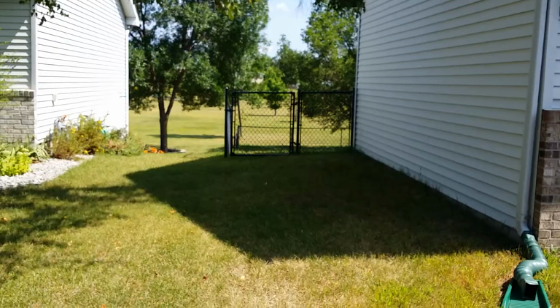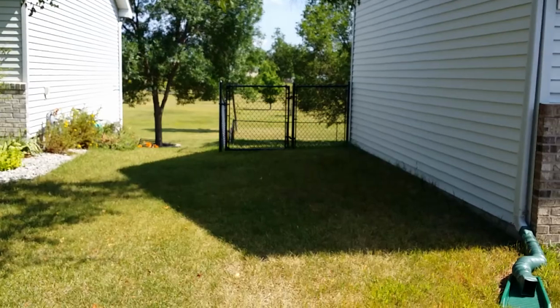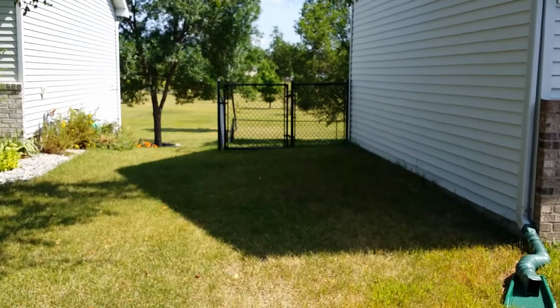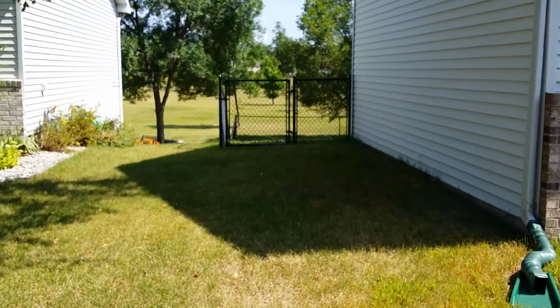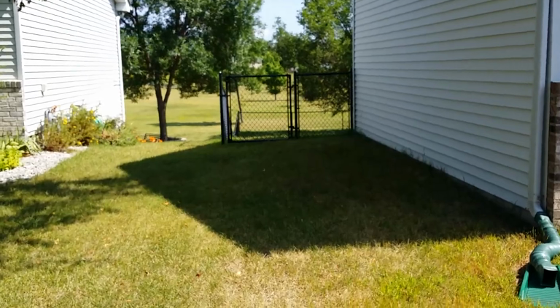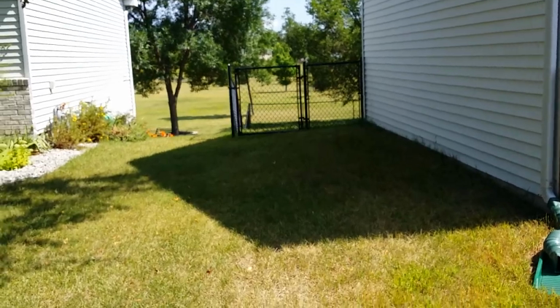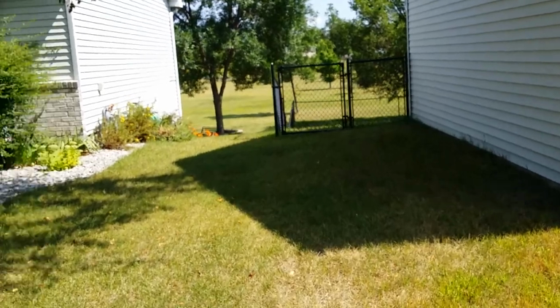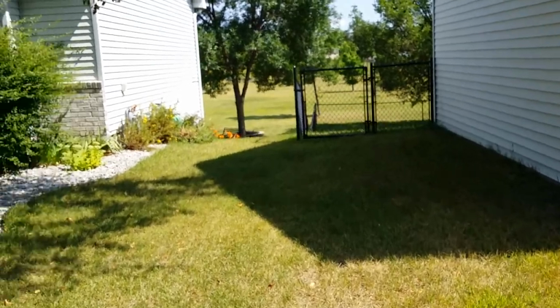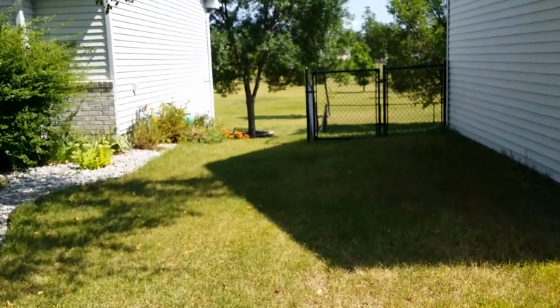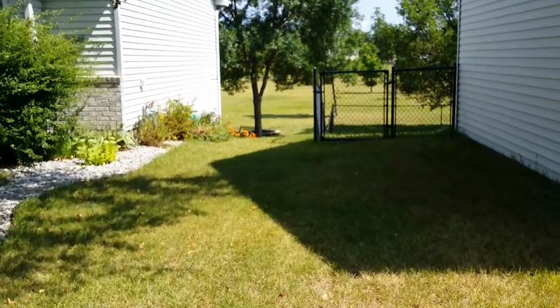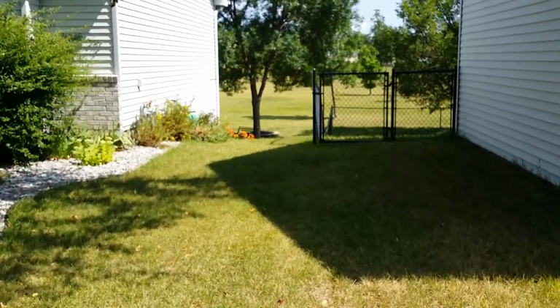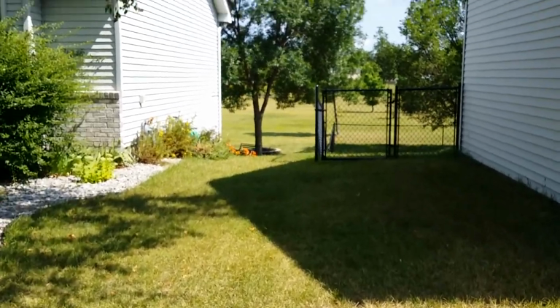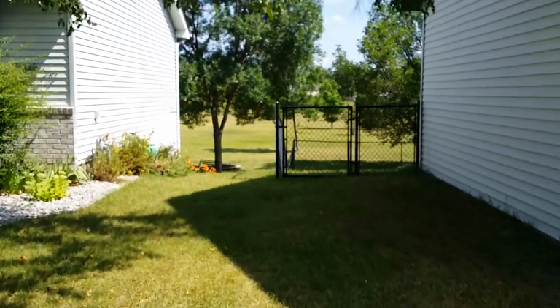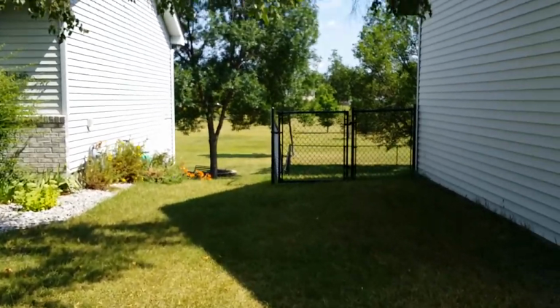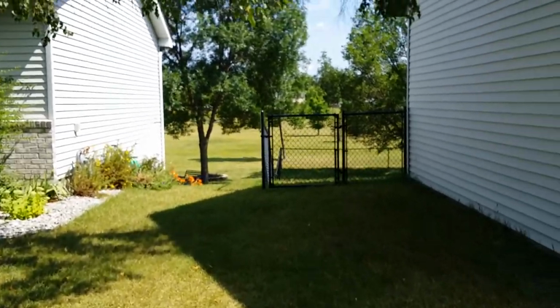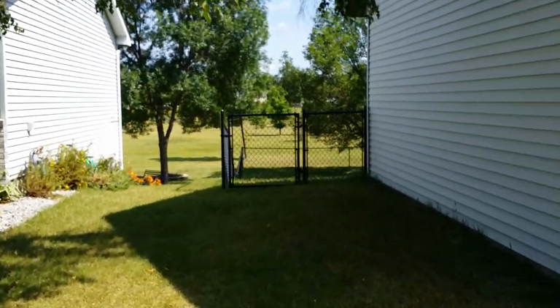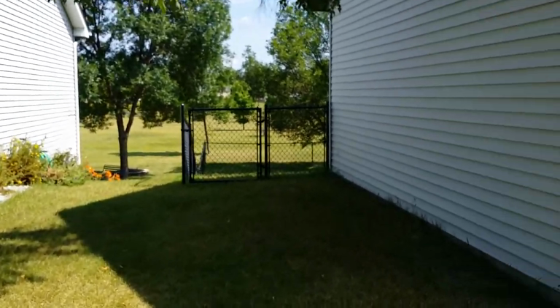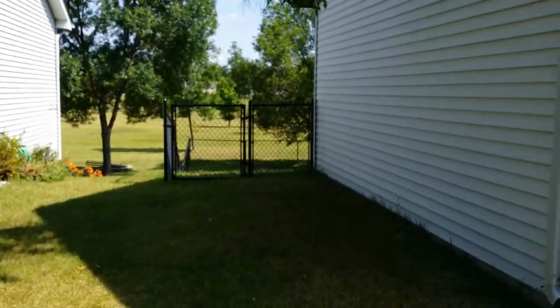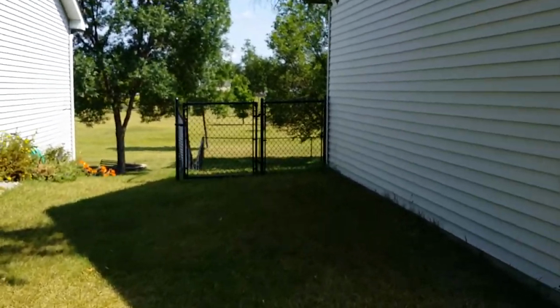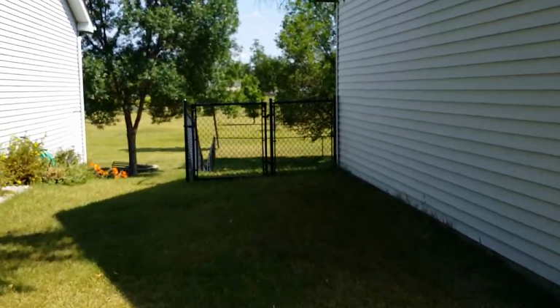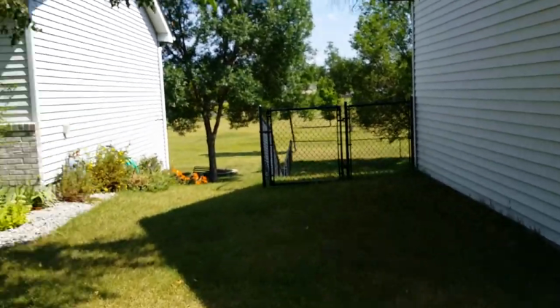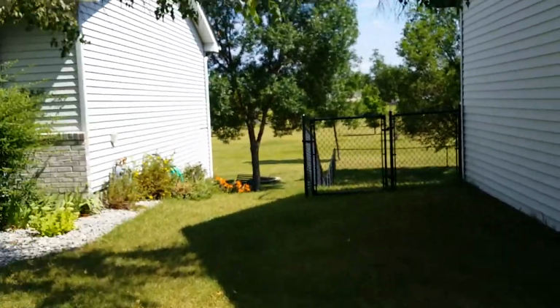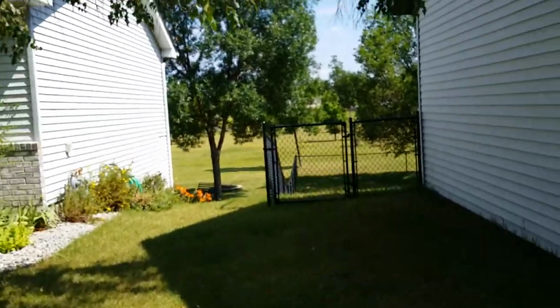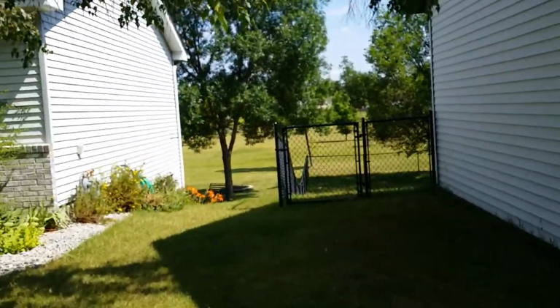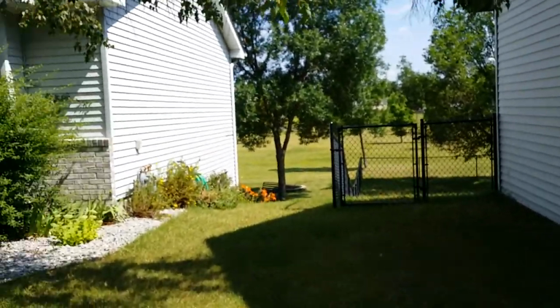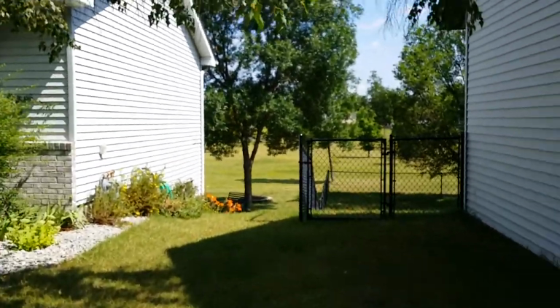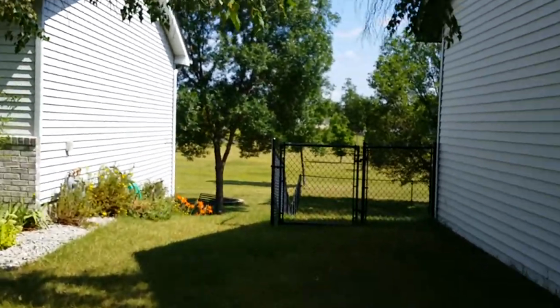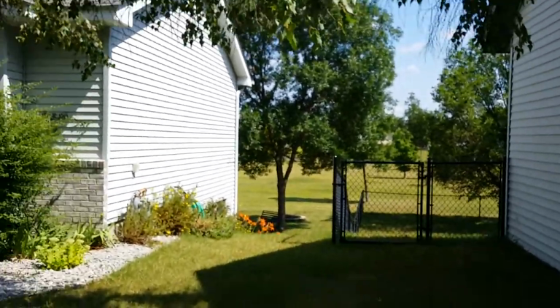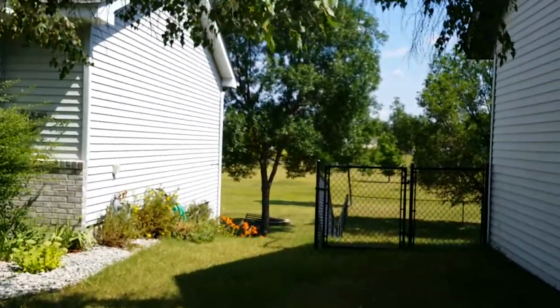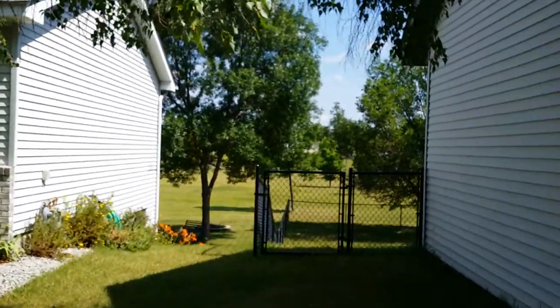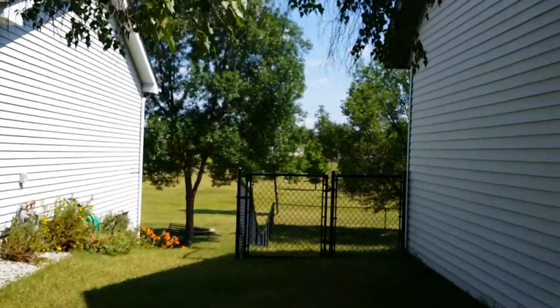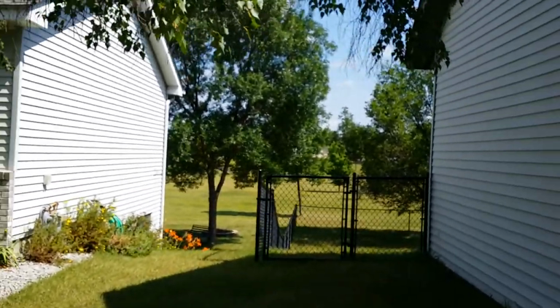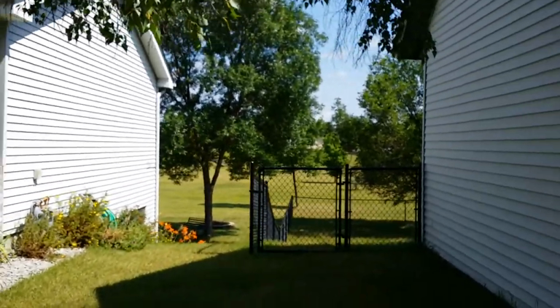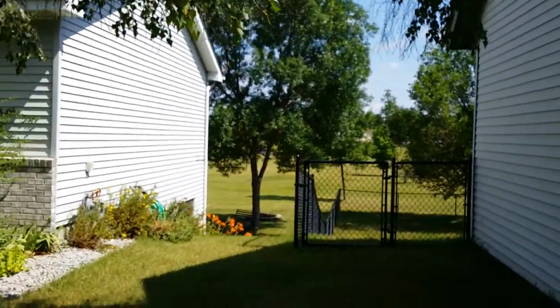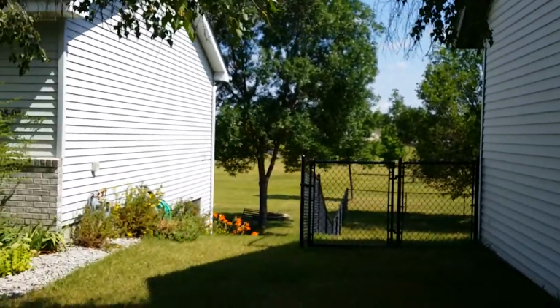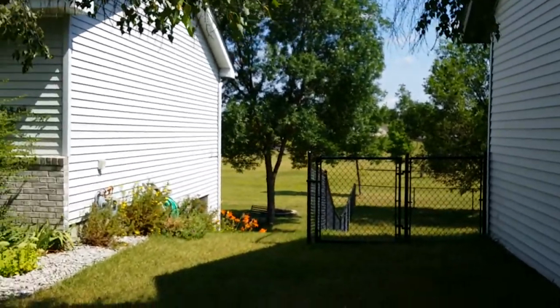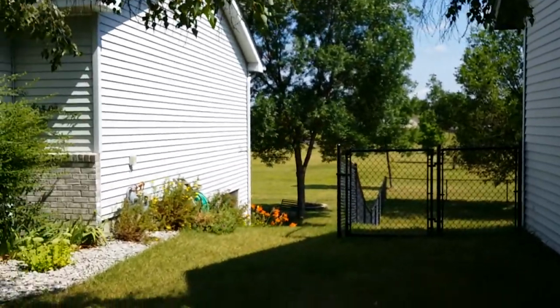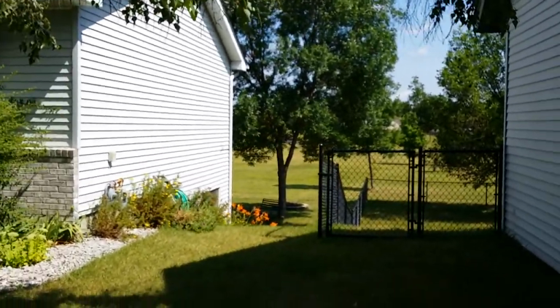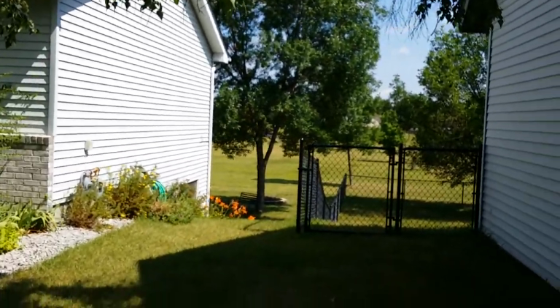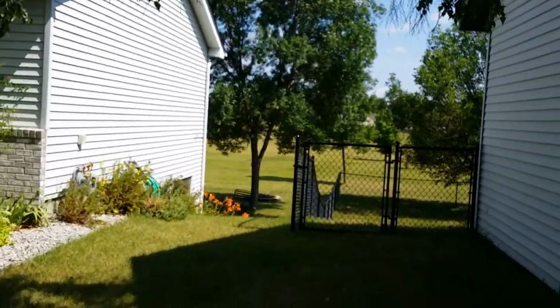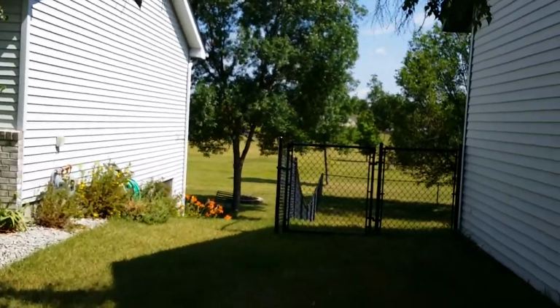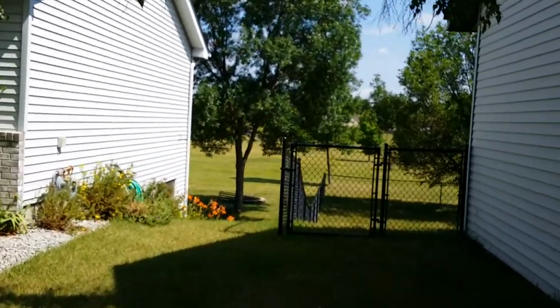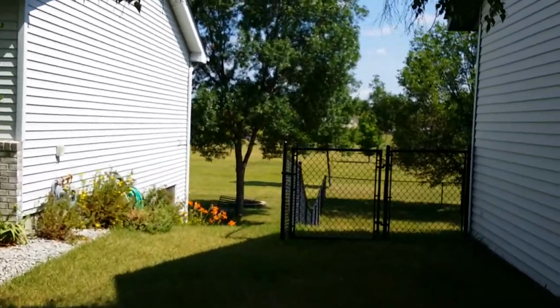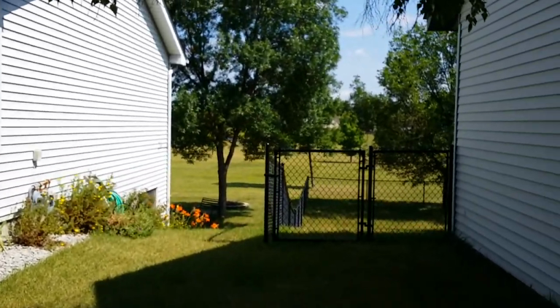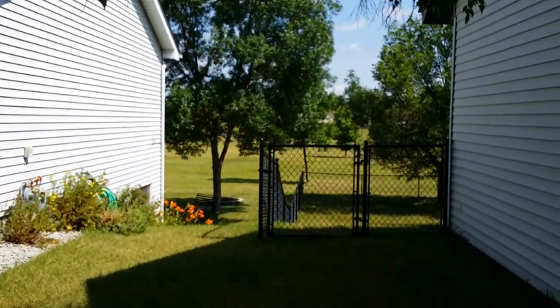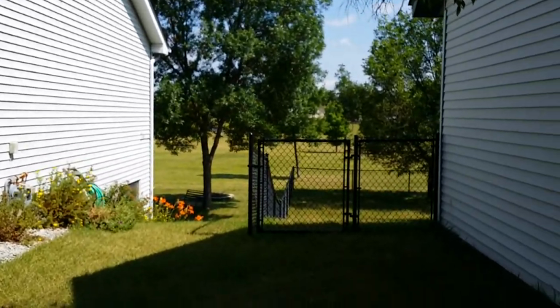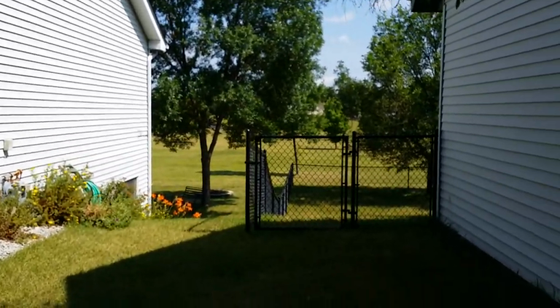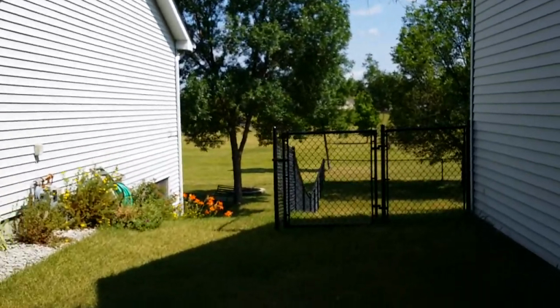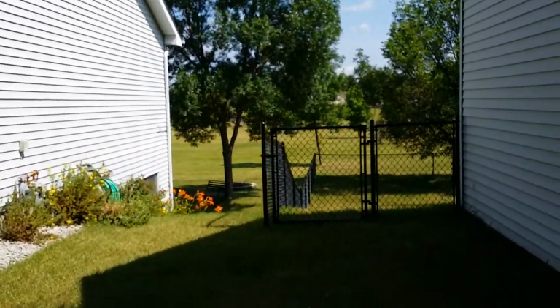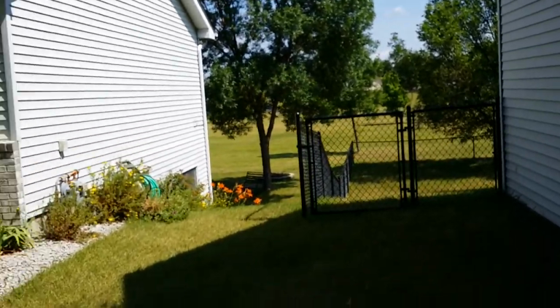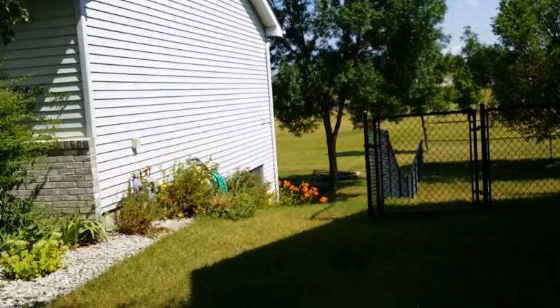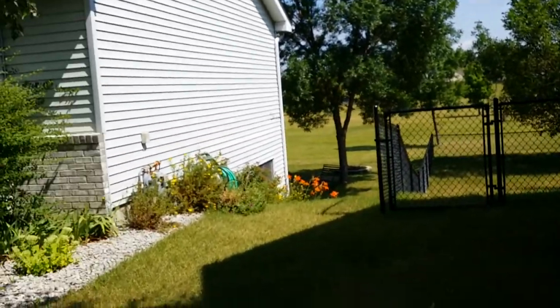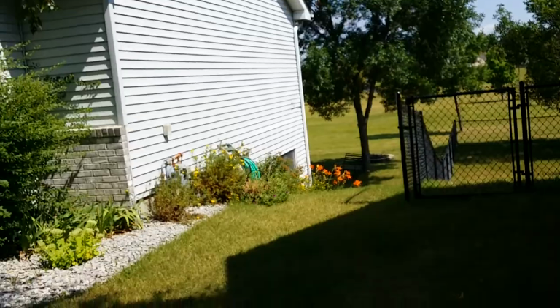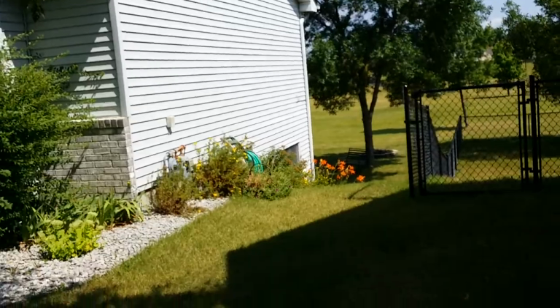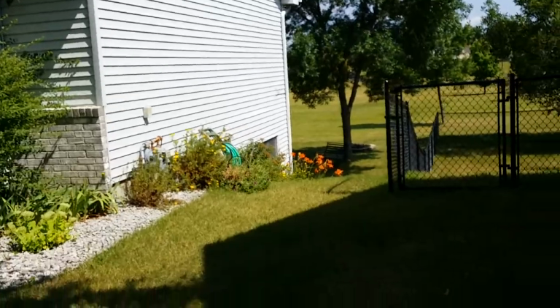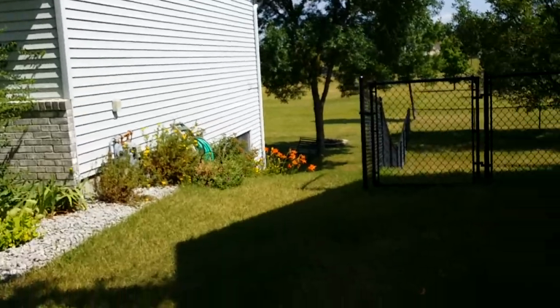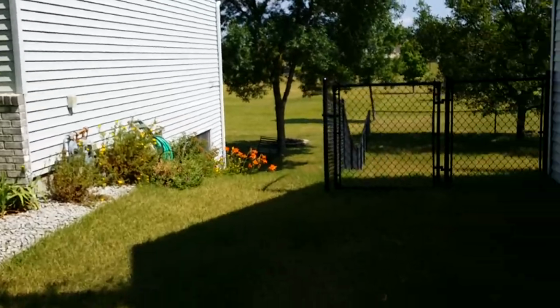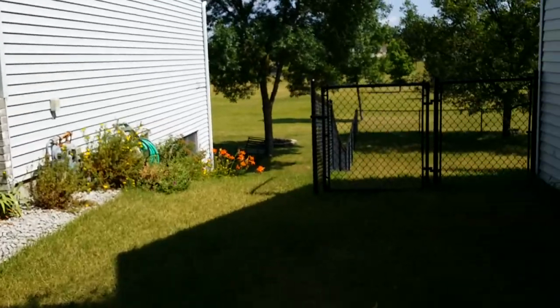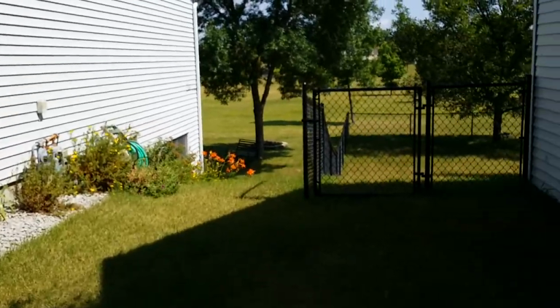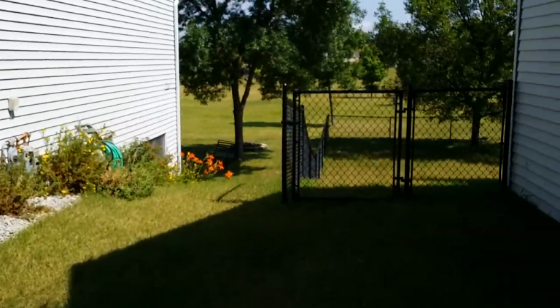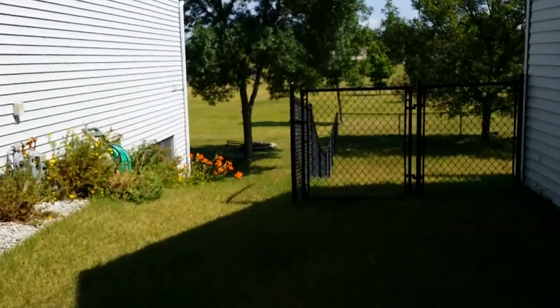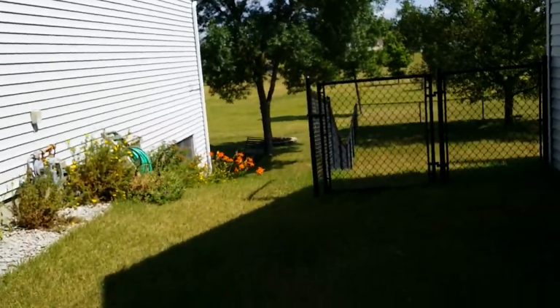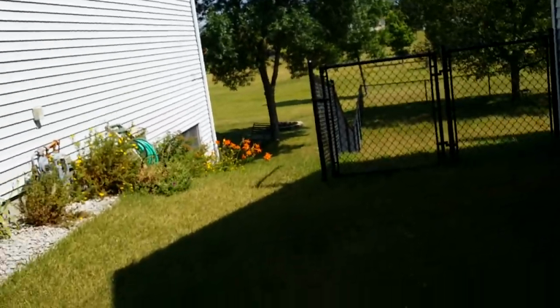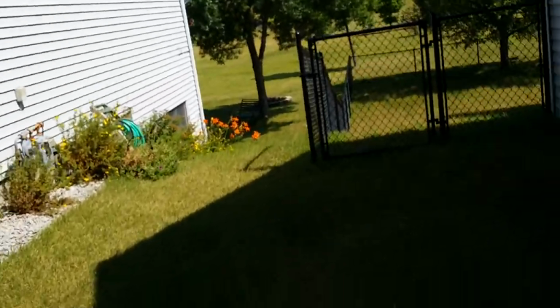I'm Norseman Fence. We got a four-foot black chain link in Brooklyn Park, Minnesota. We installed about a month ago.